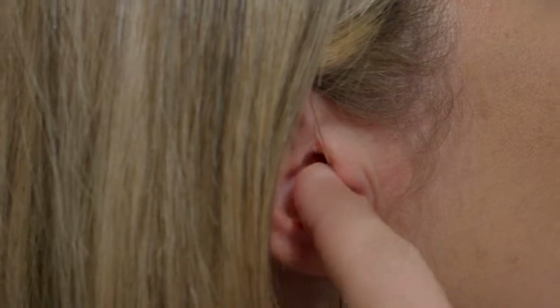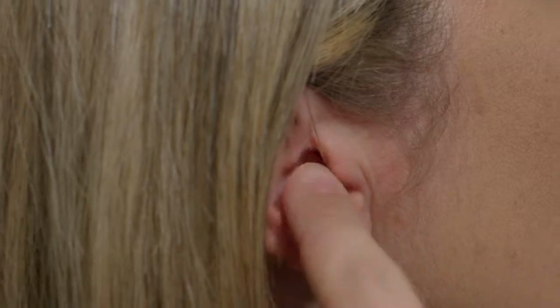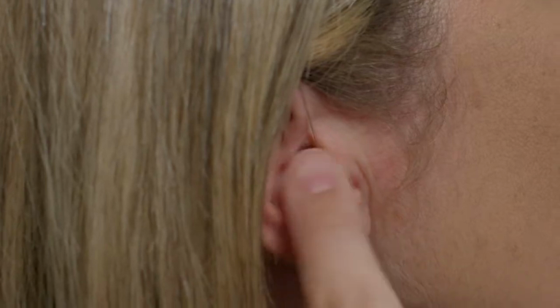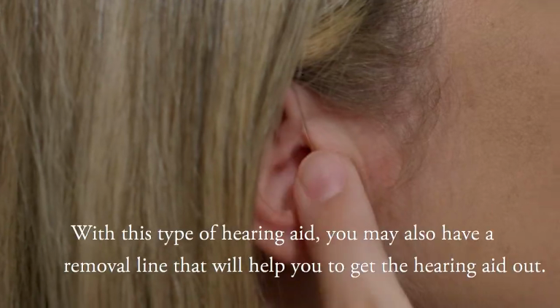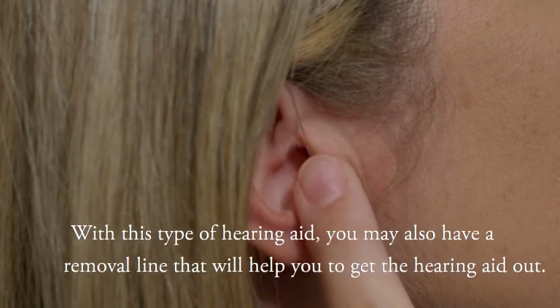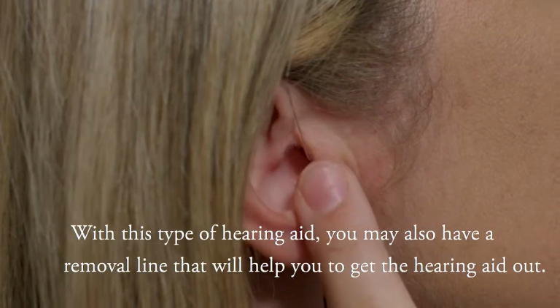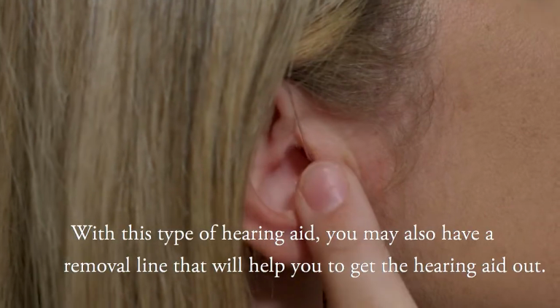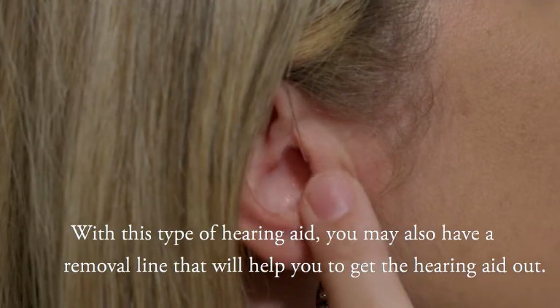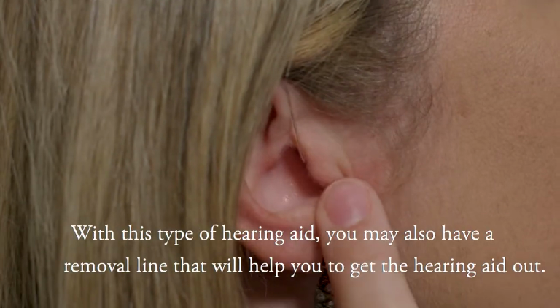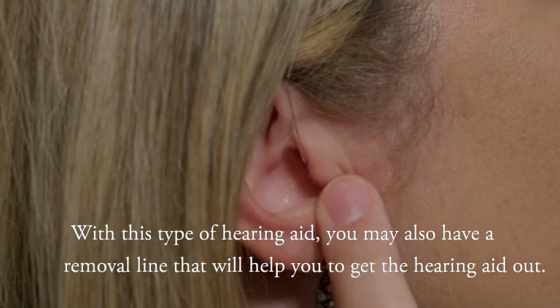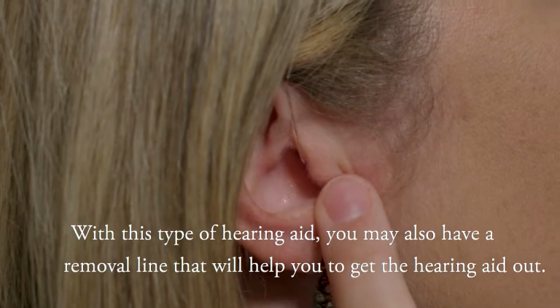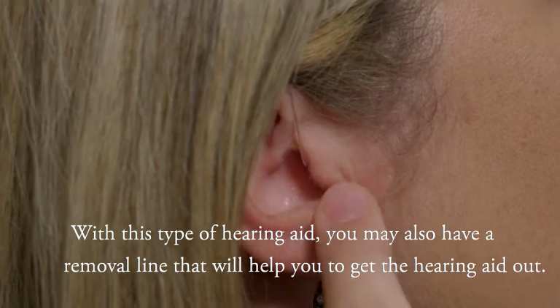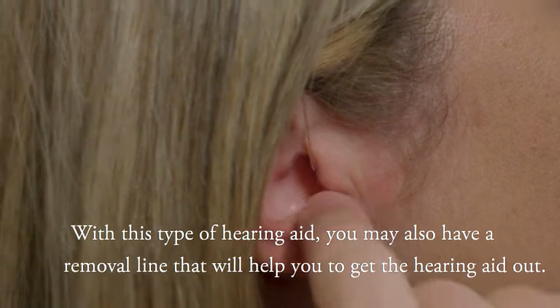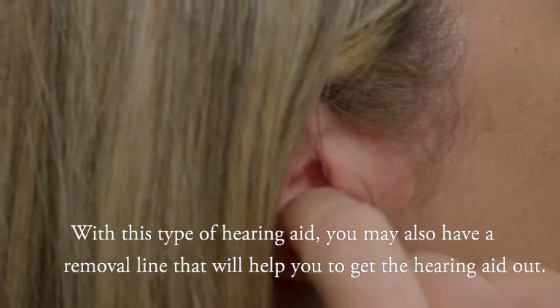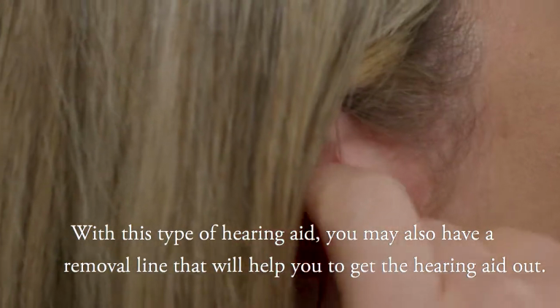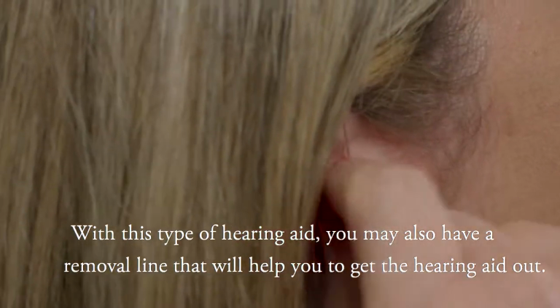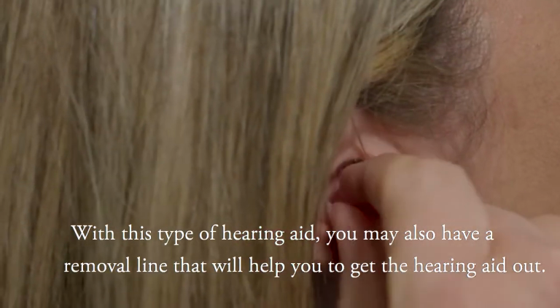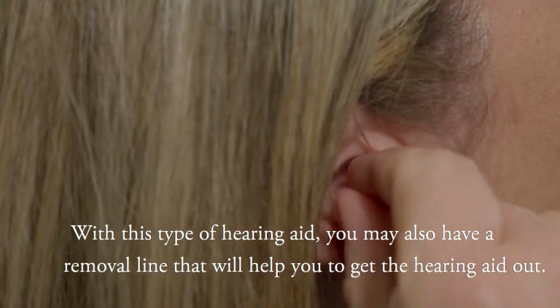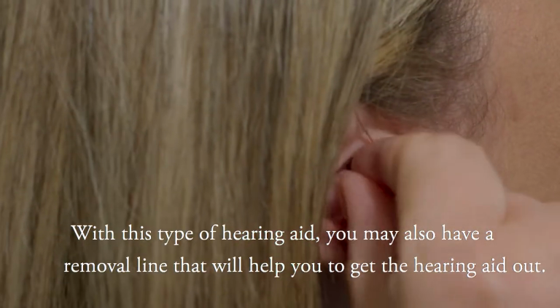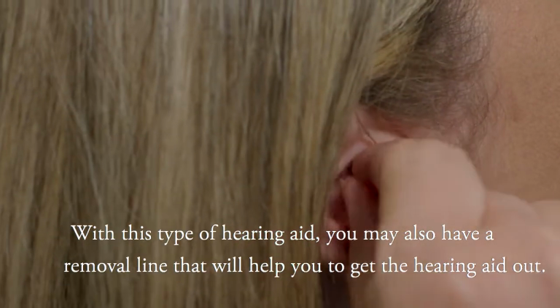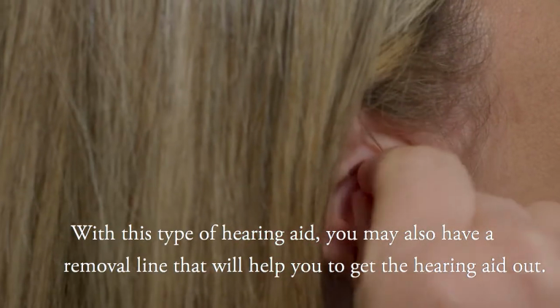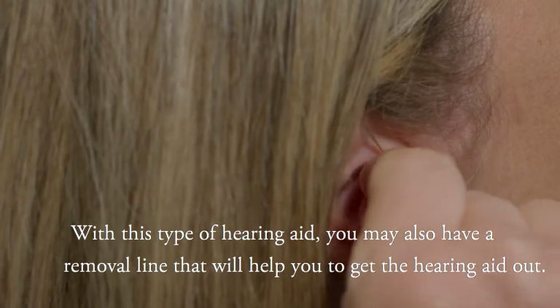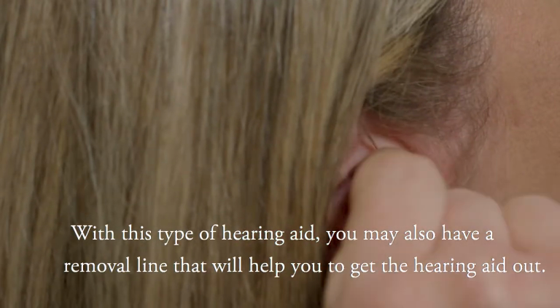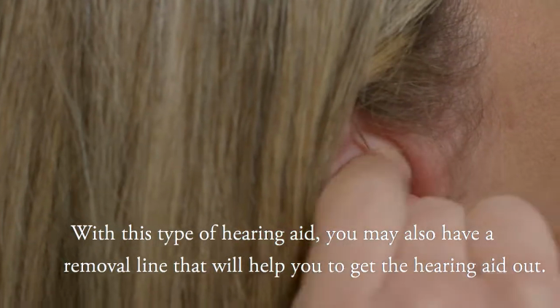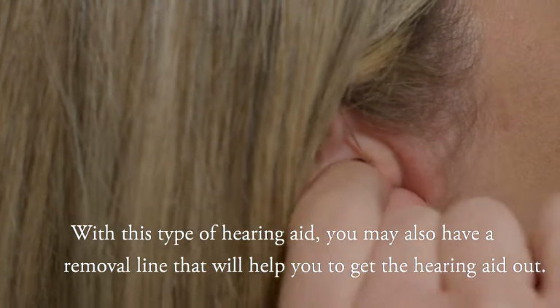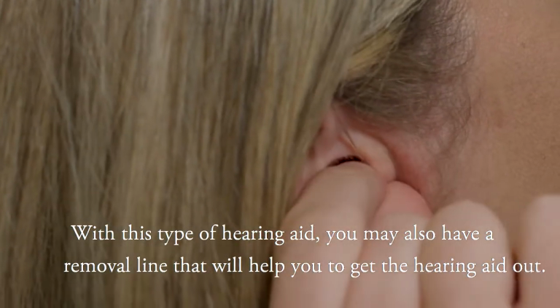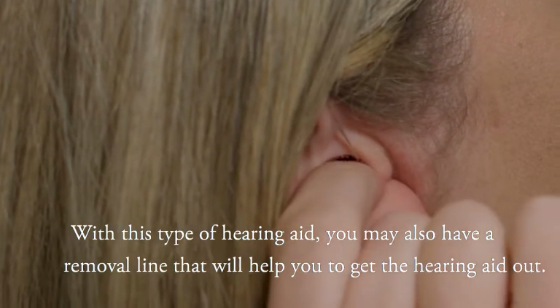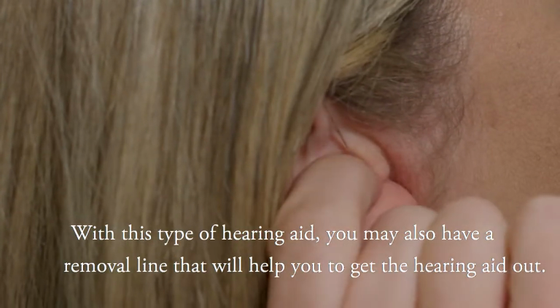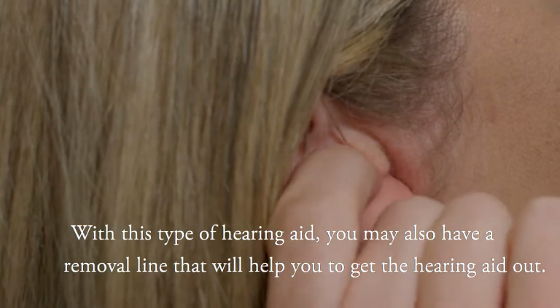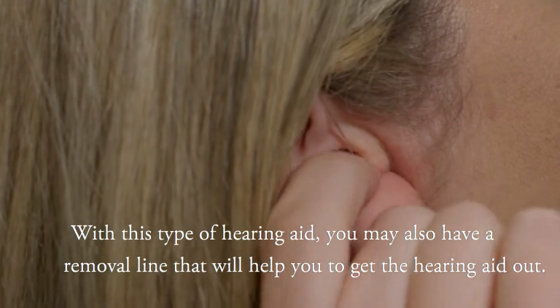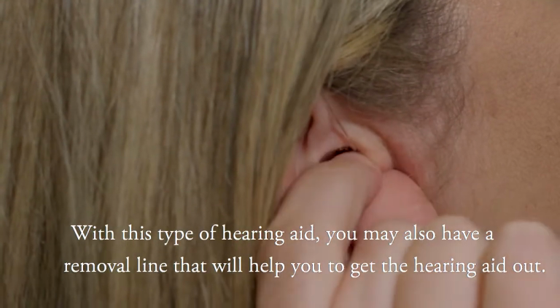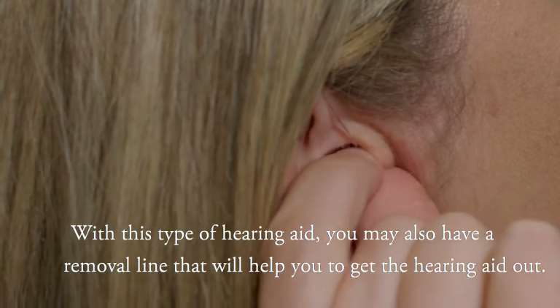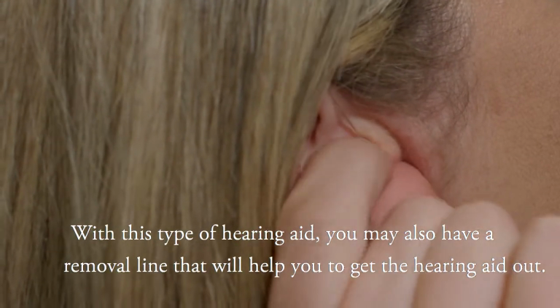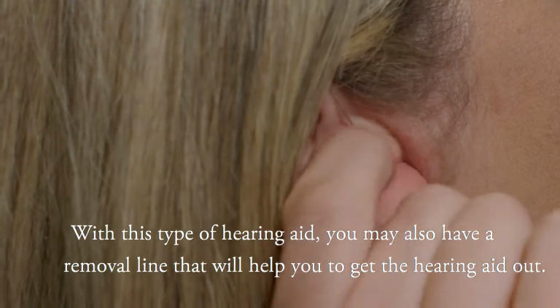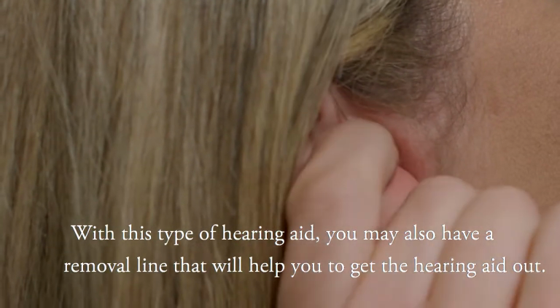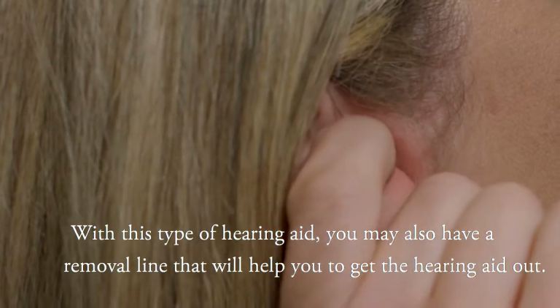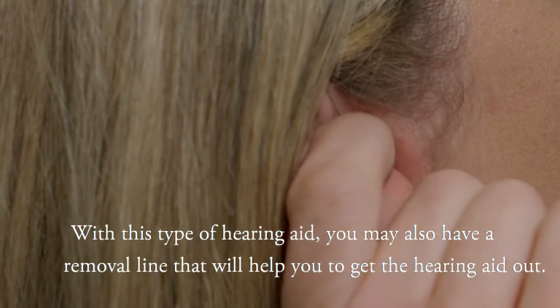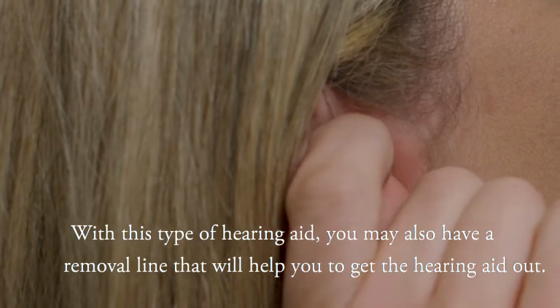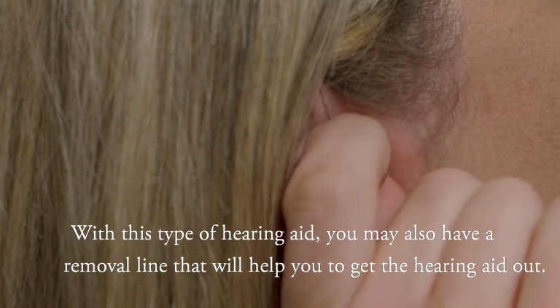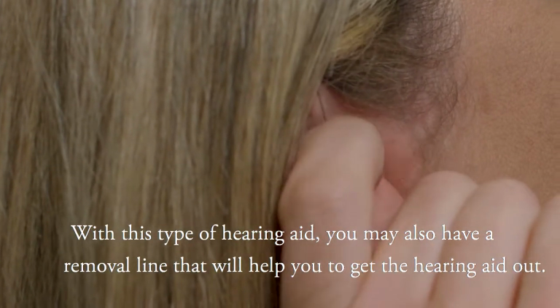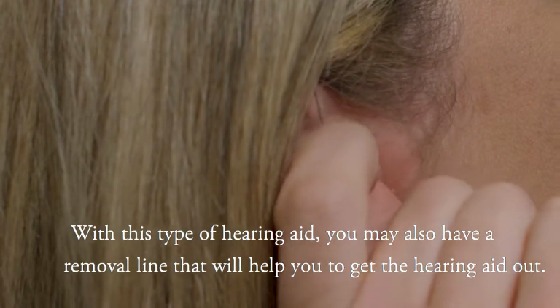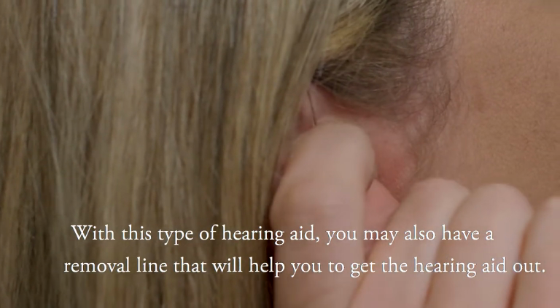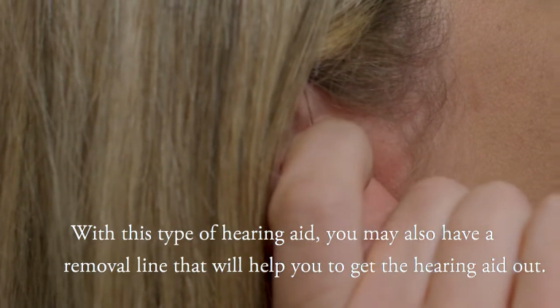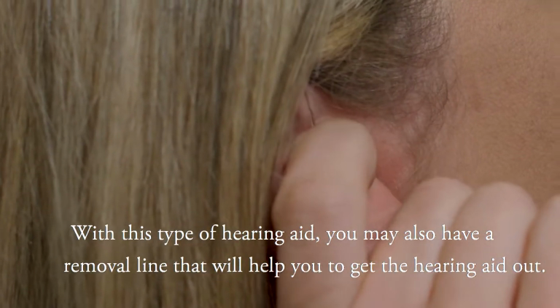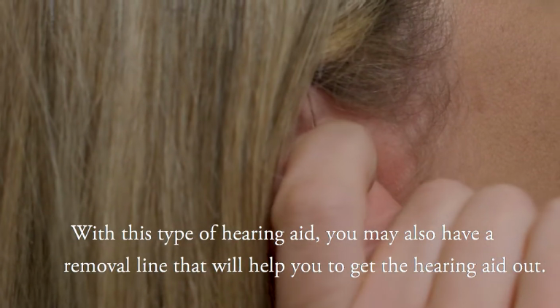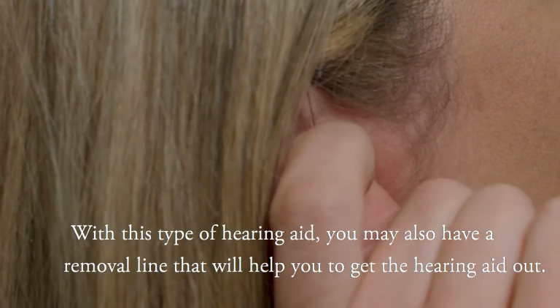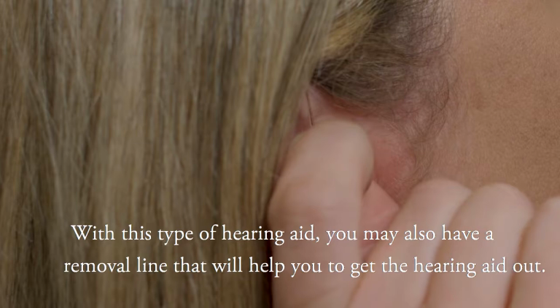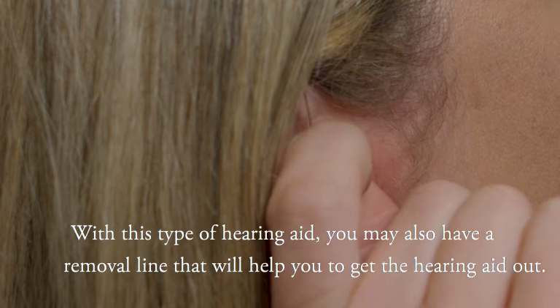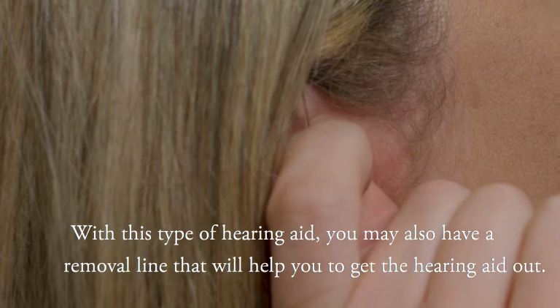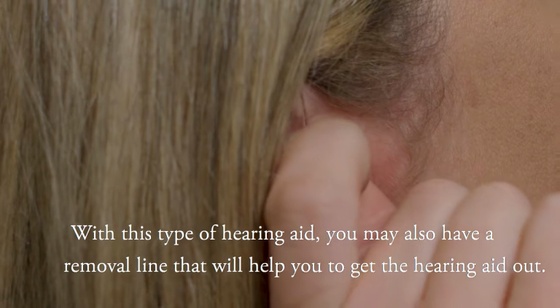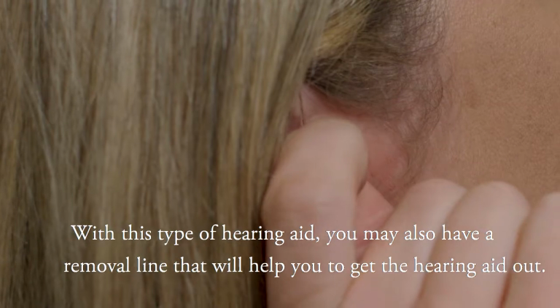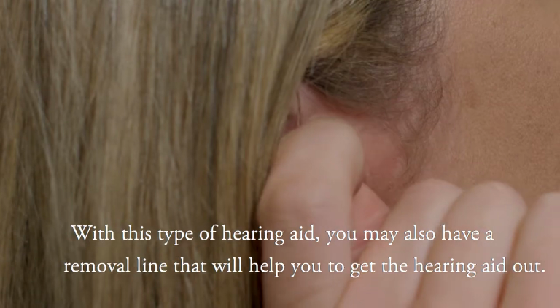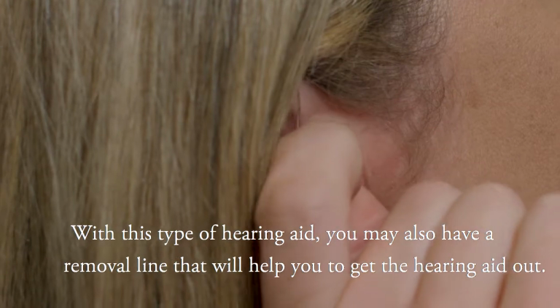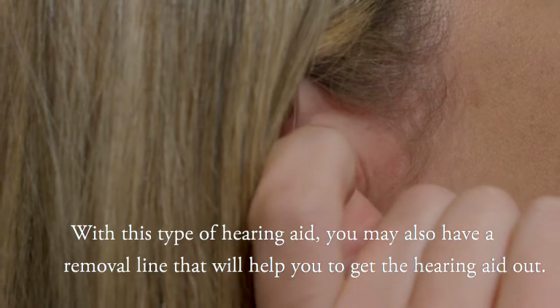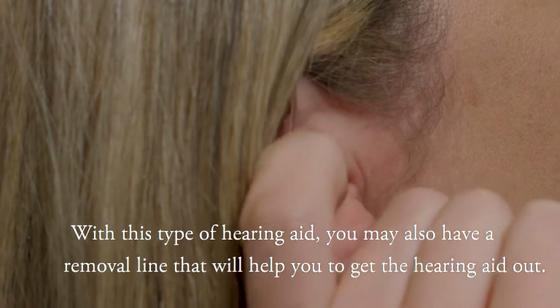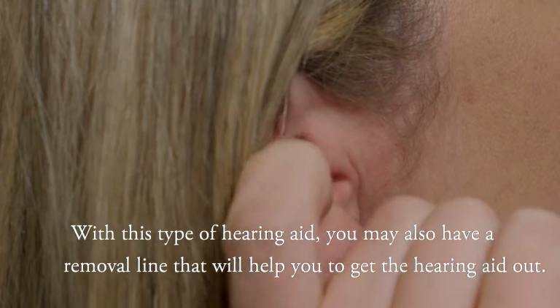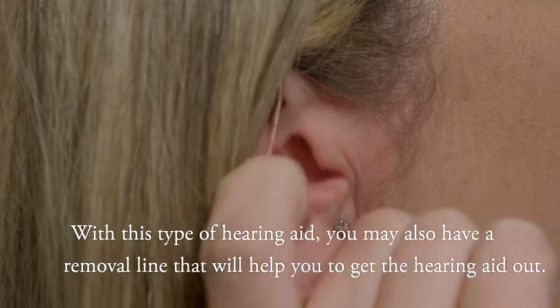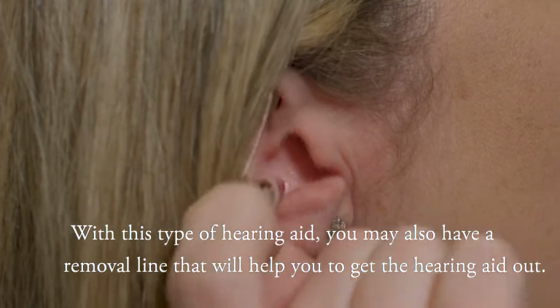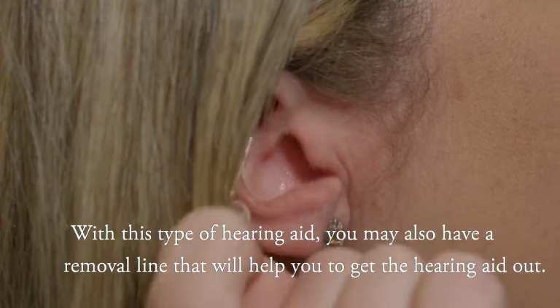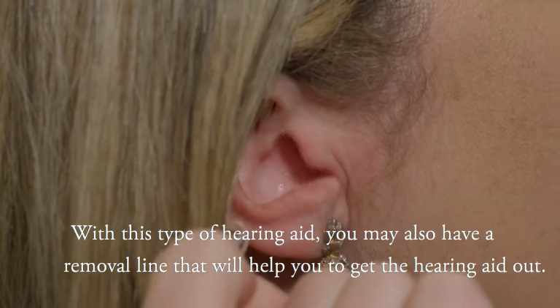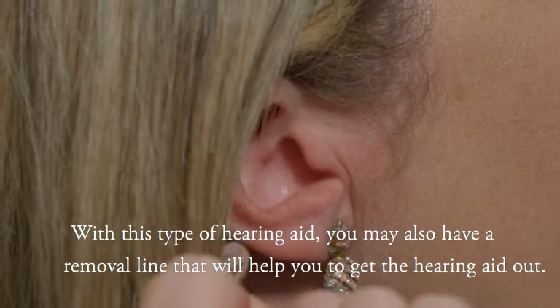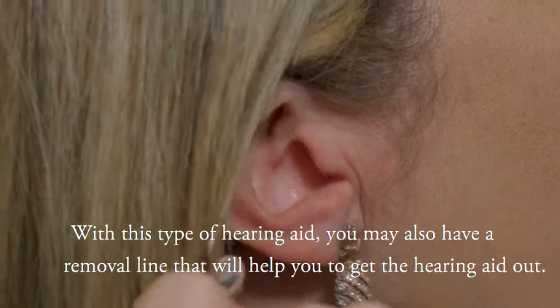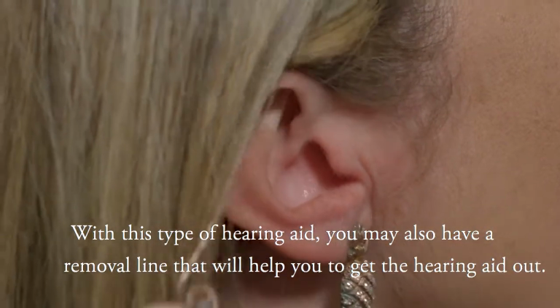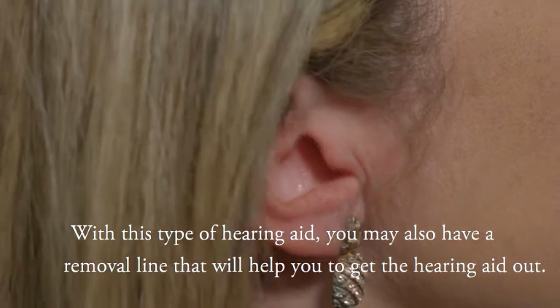With this type of hearing aid, you may also have a removal line that will help you to get the hearing aid out.